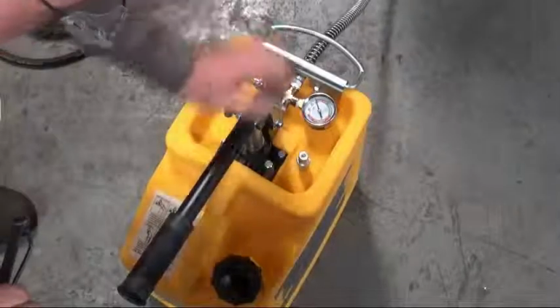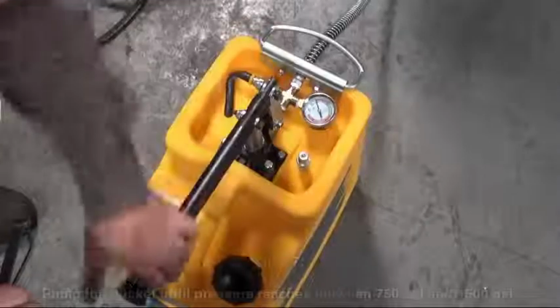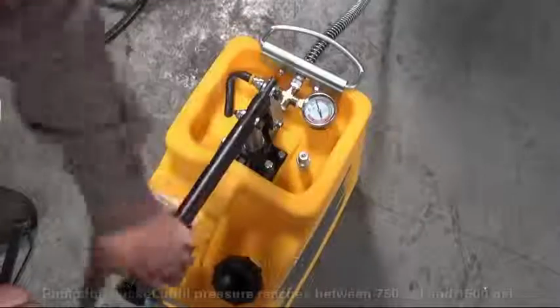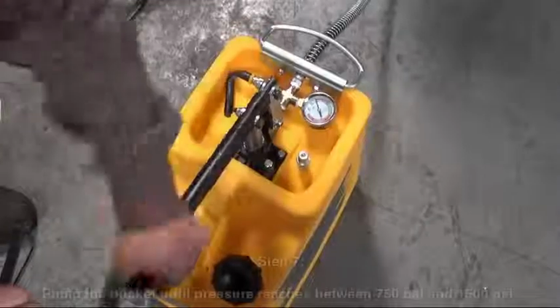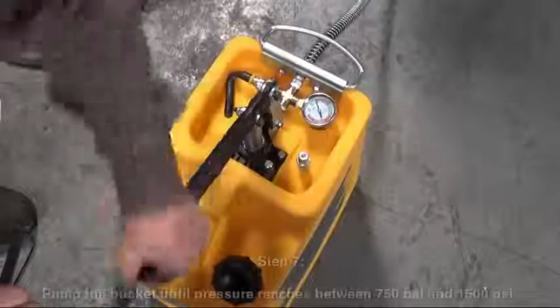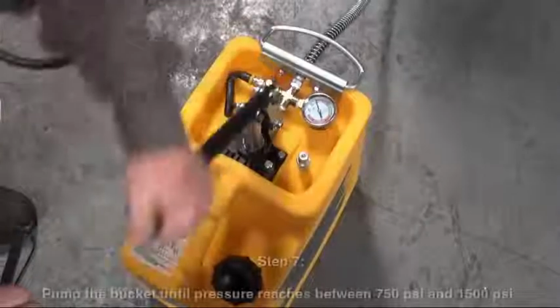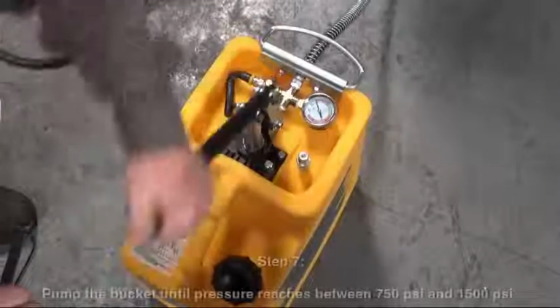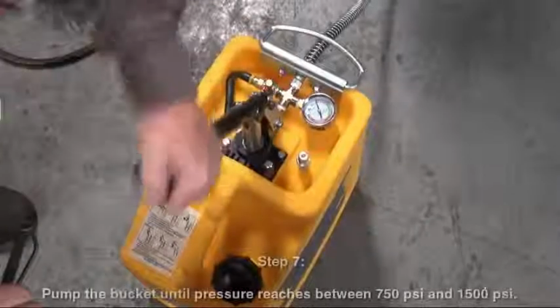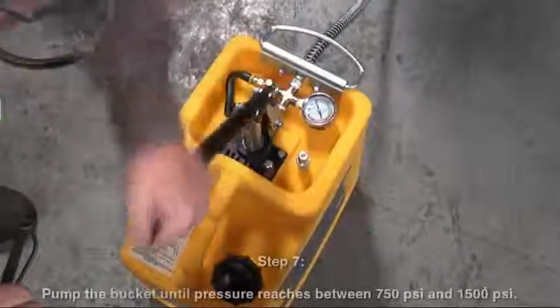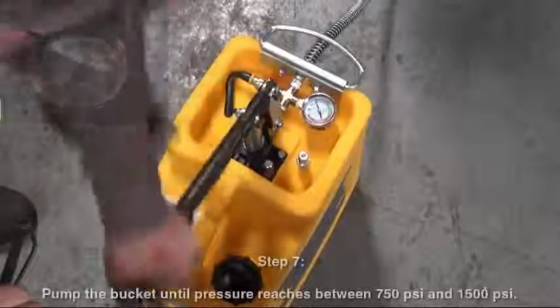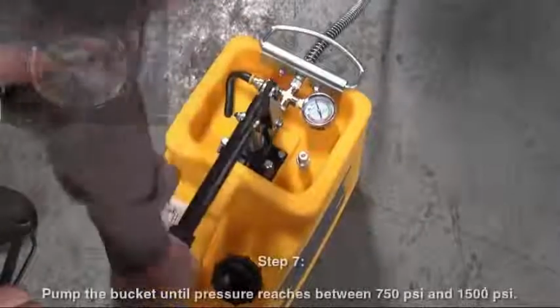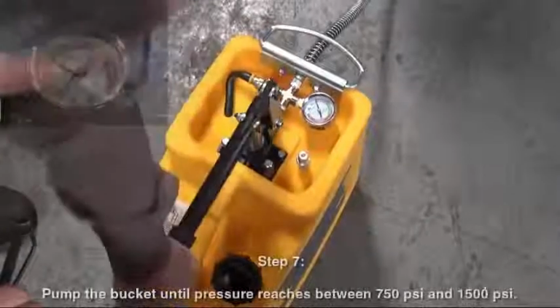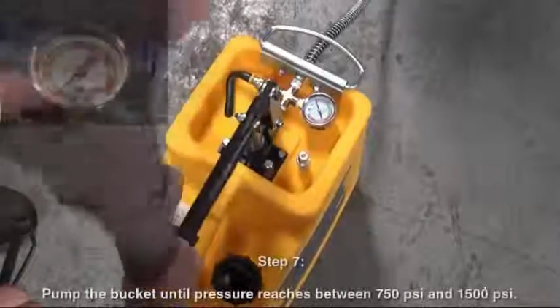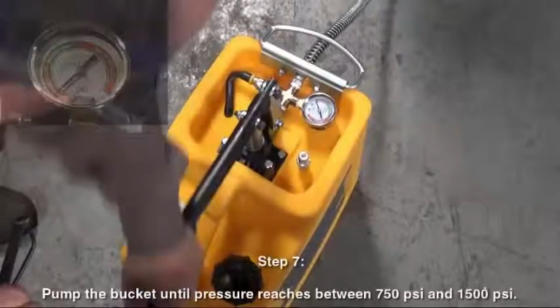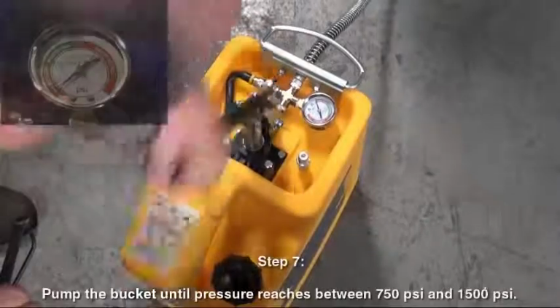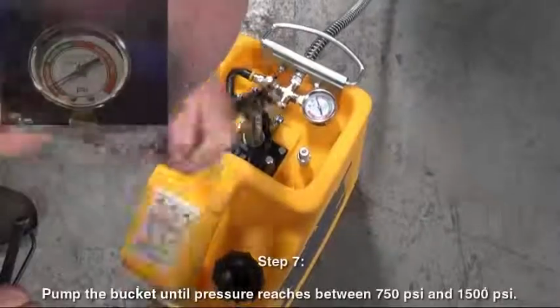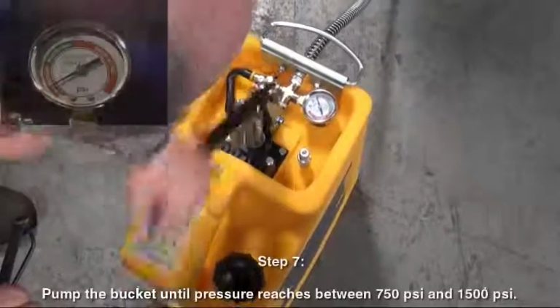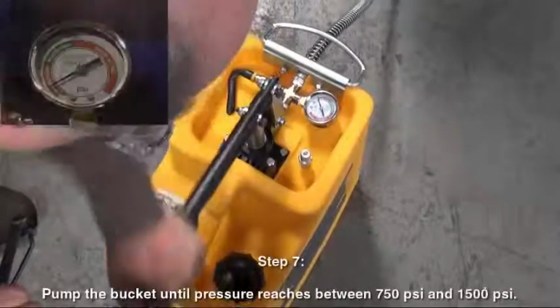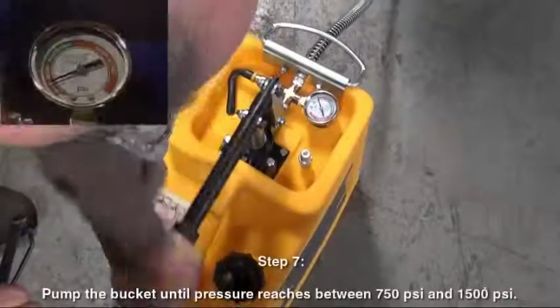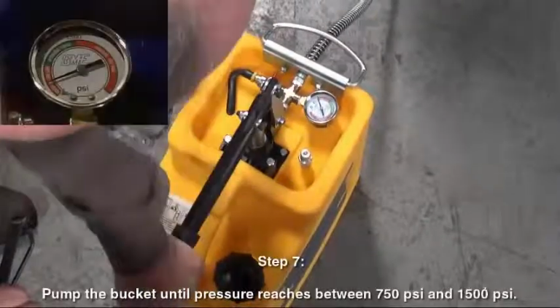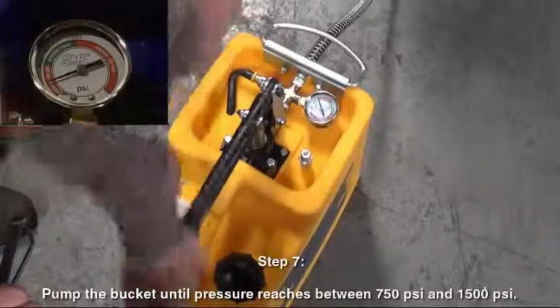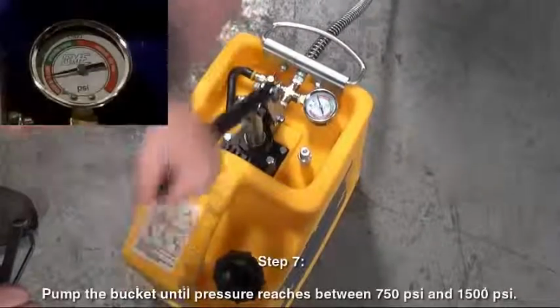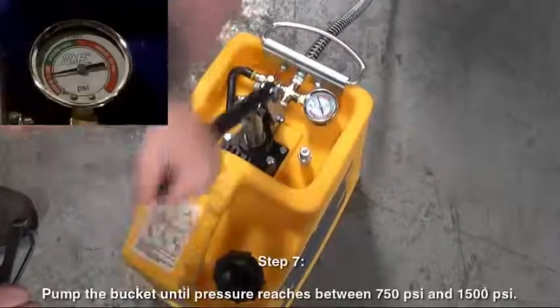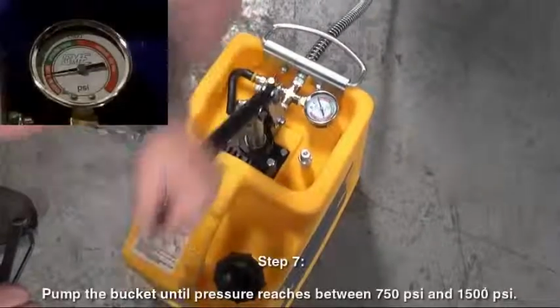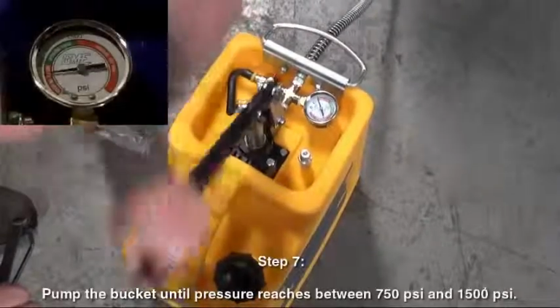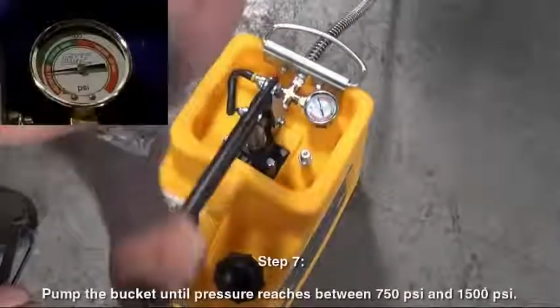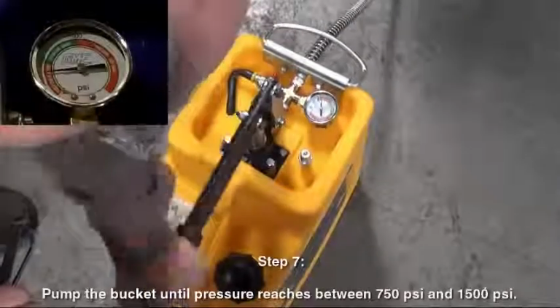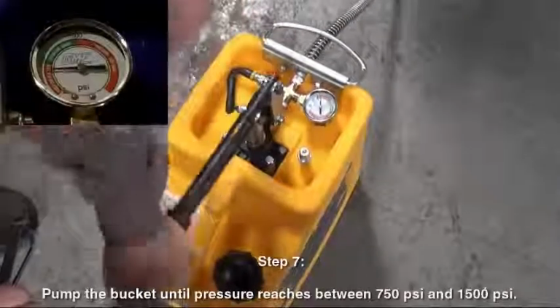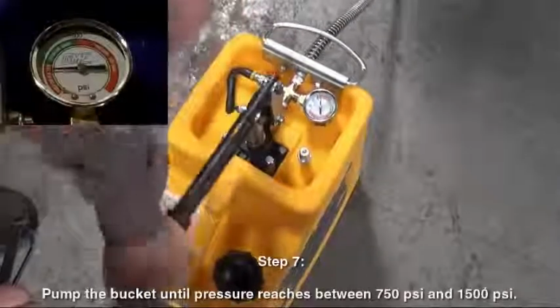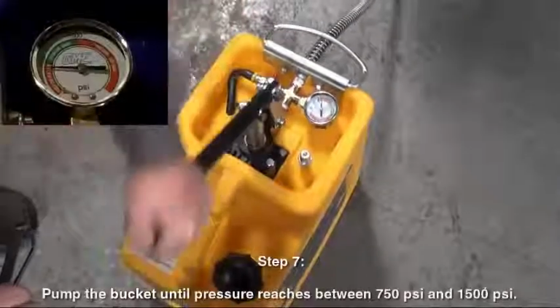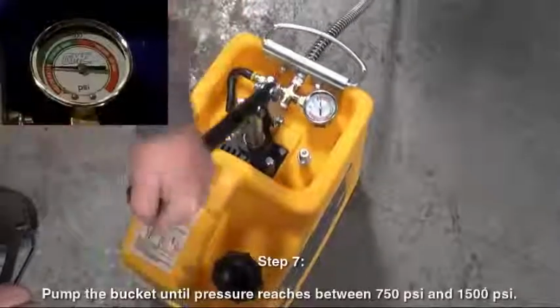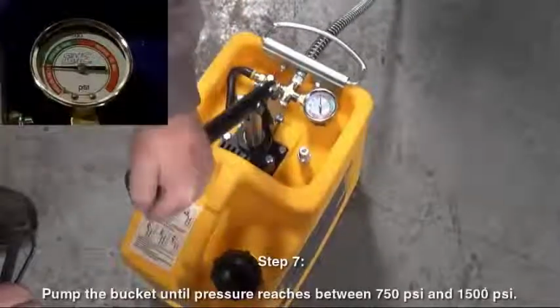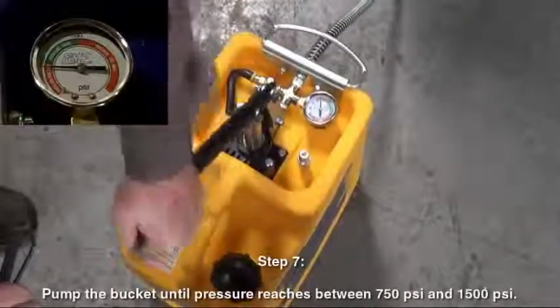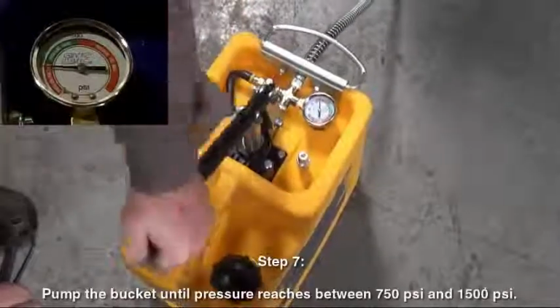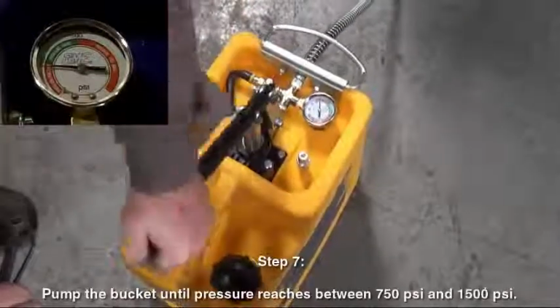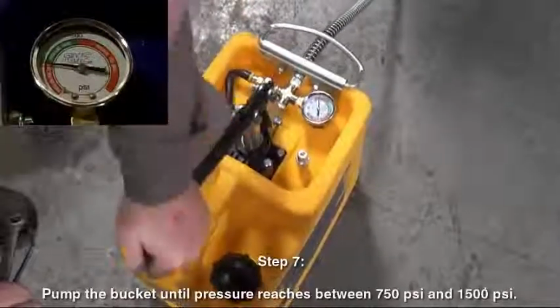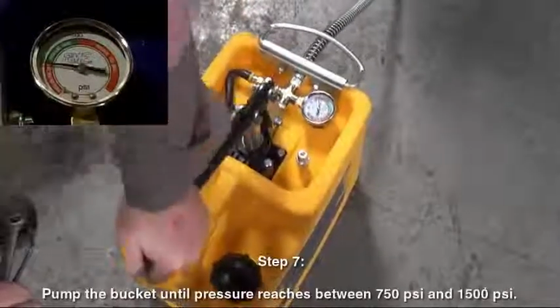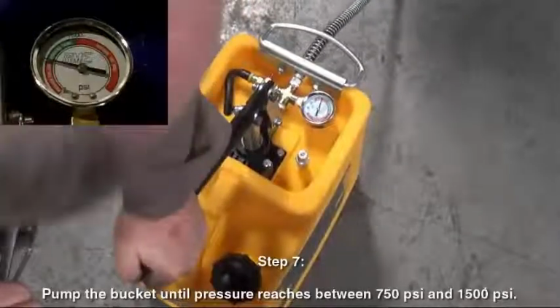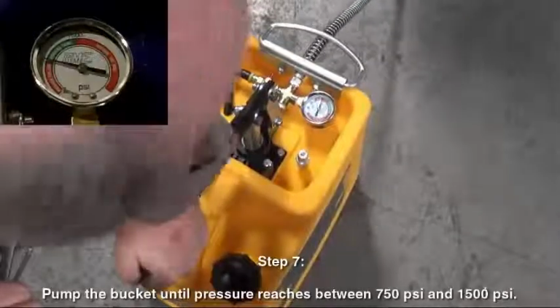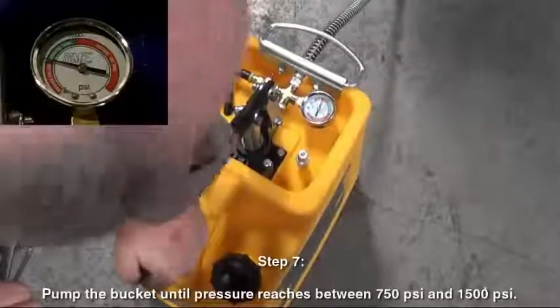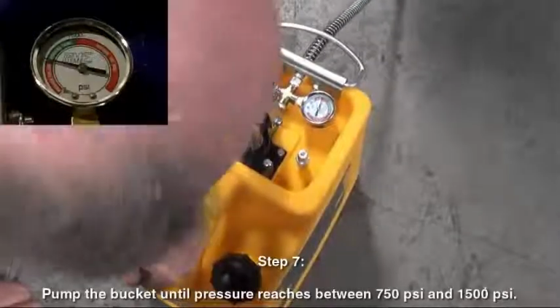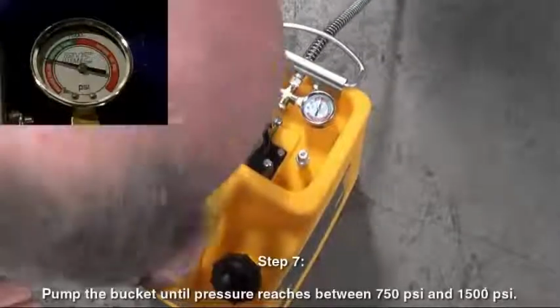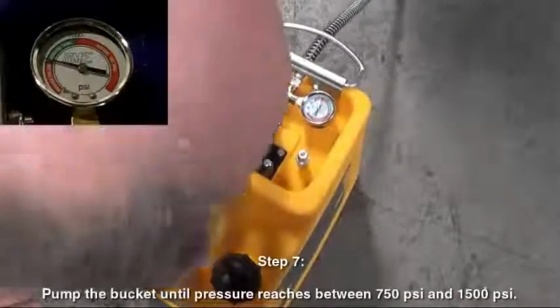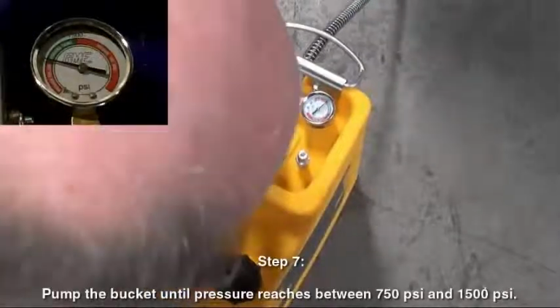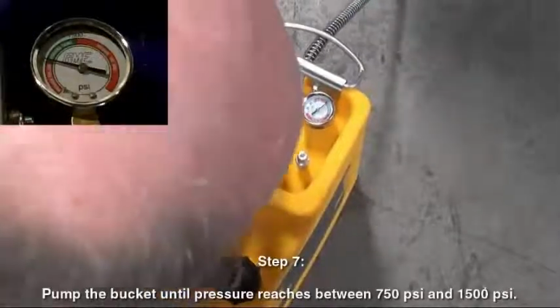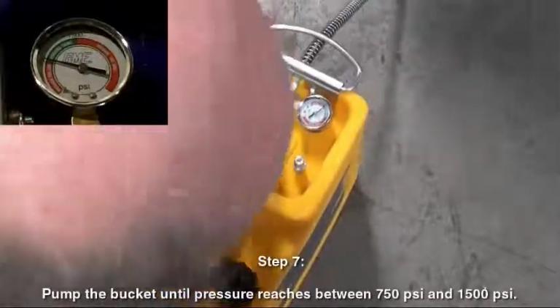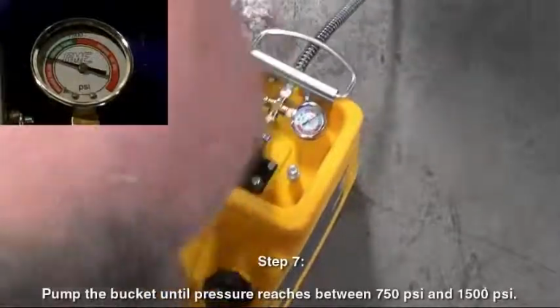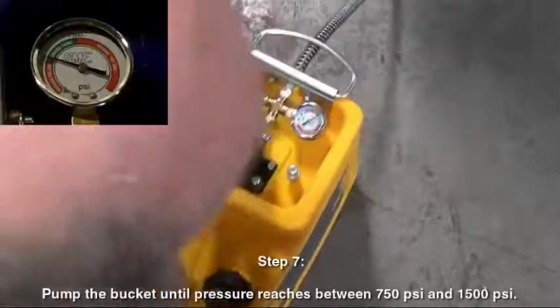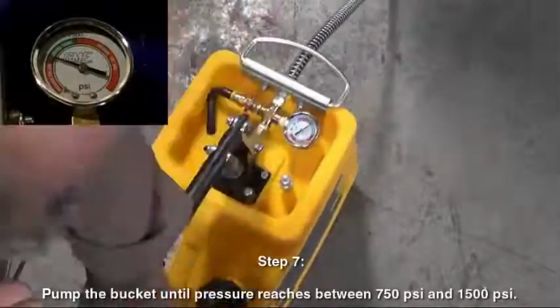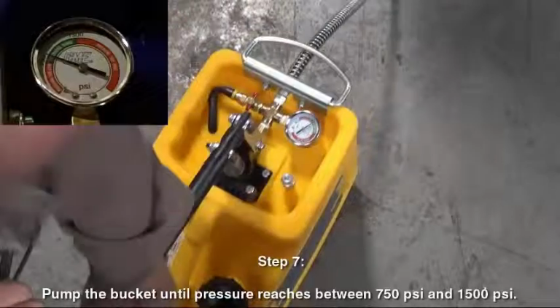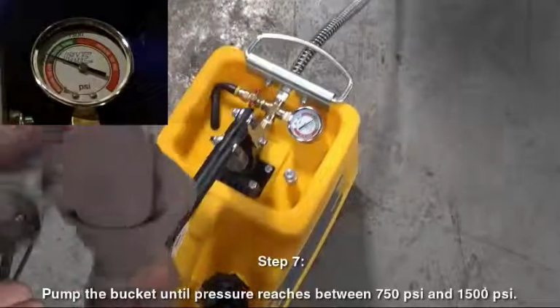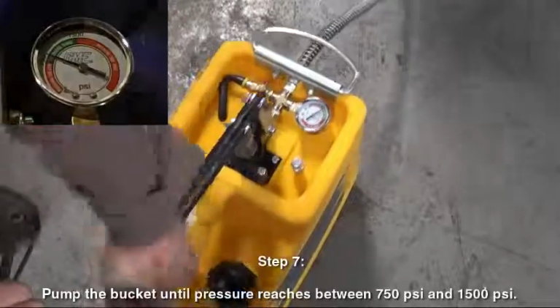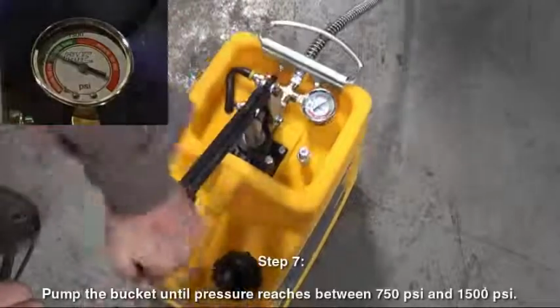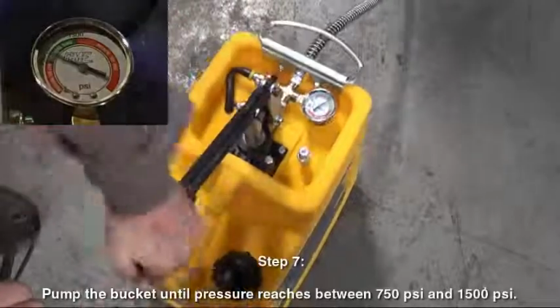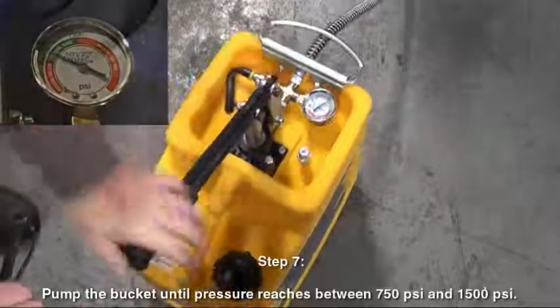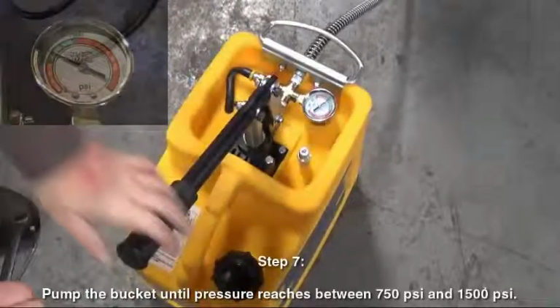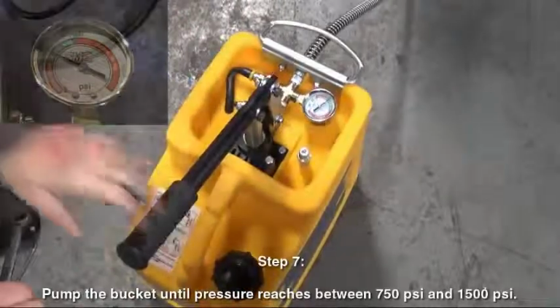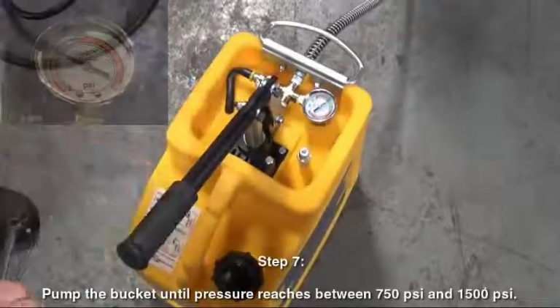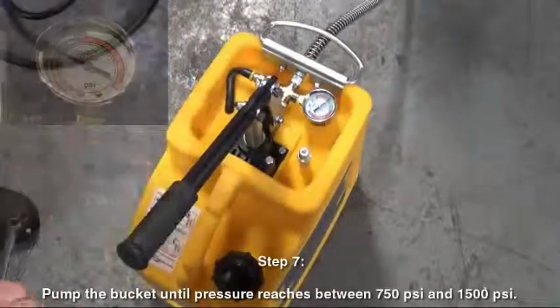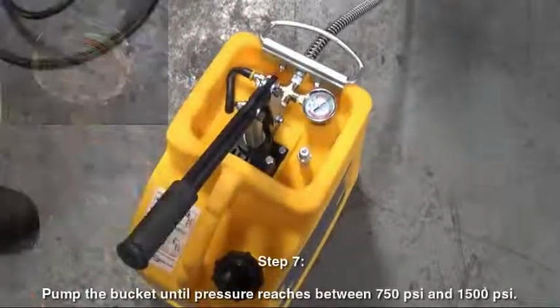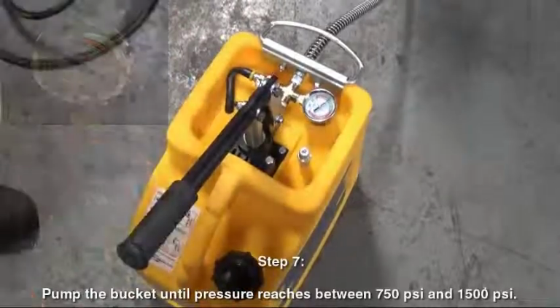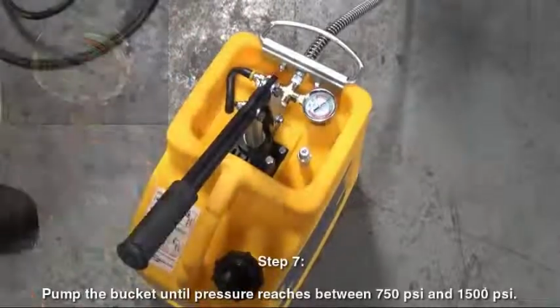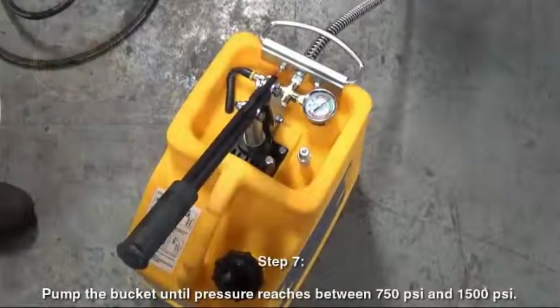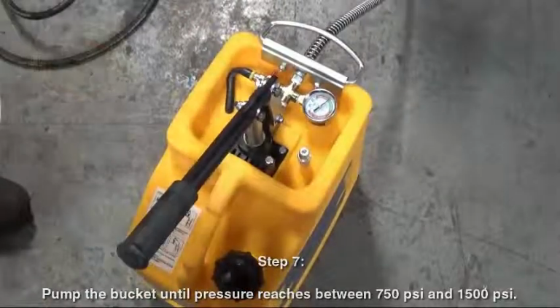Step 7. Pump the bucket until pressure reaches between 750 psi and 1500 psi.